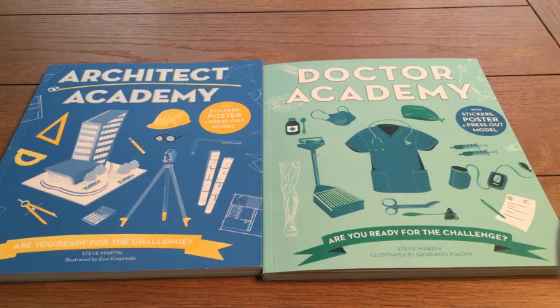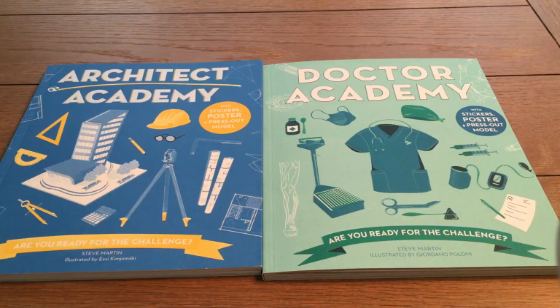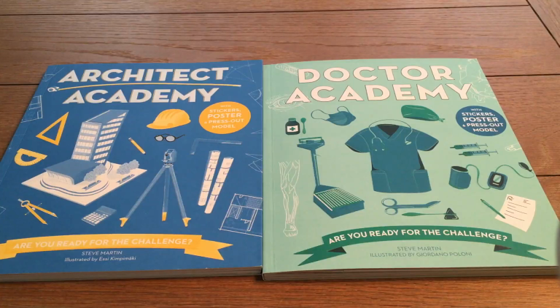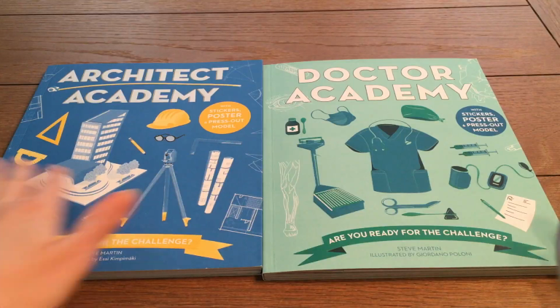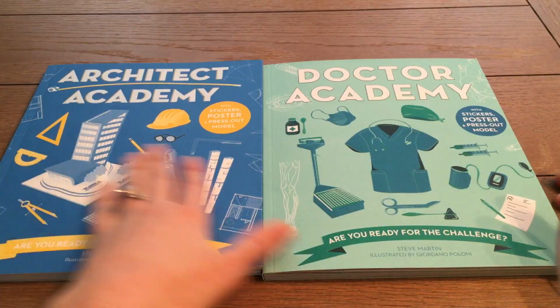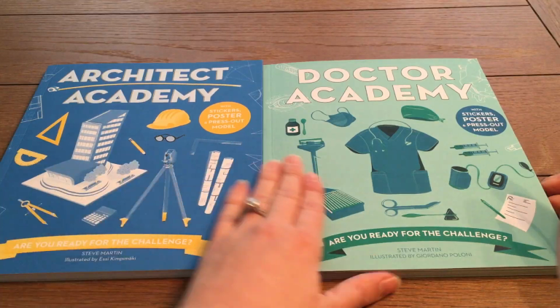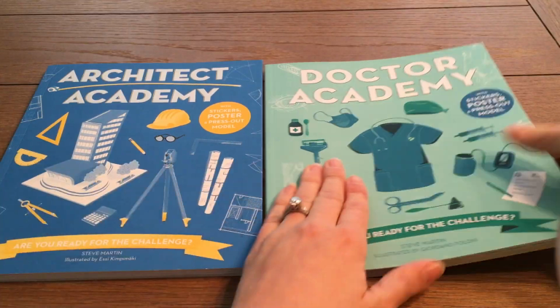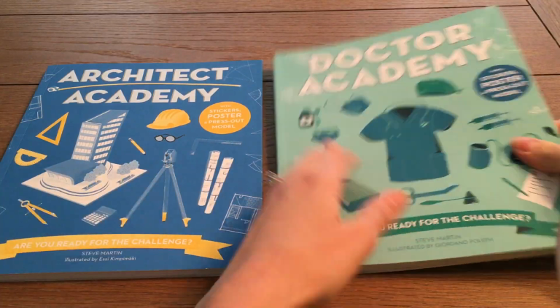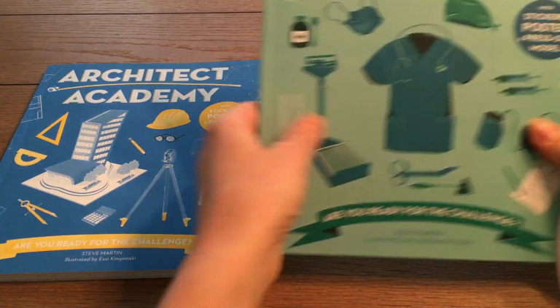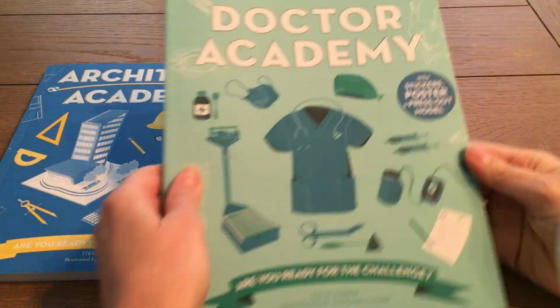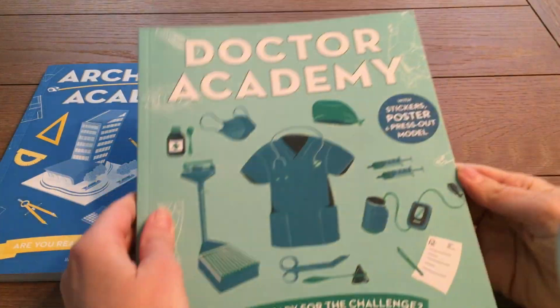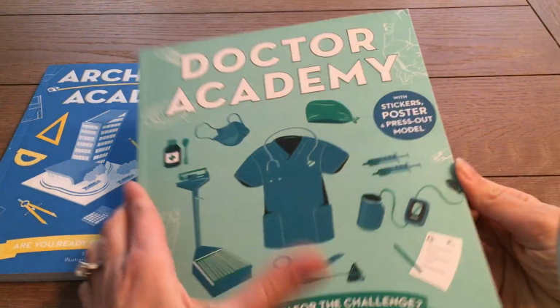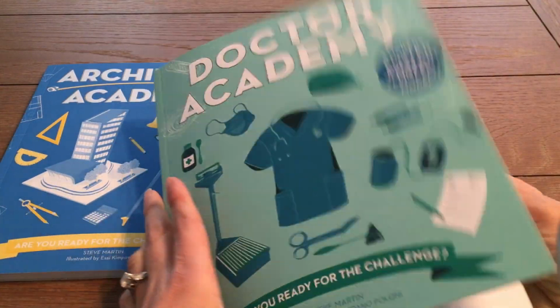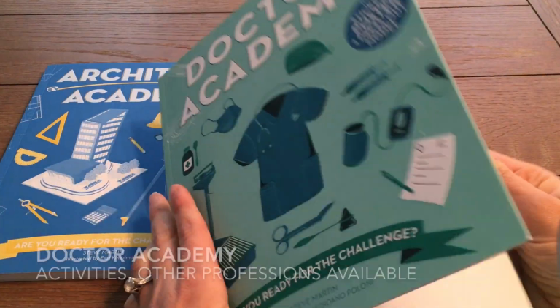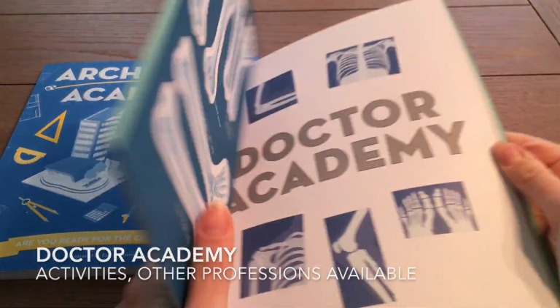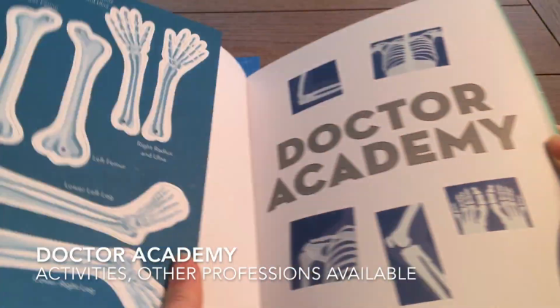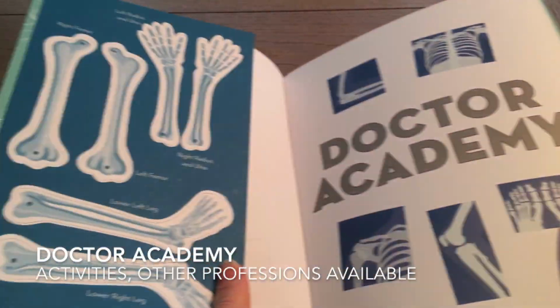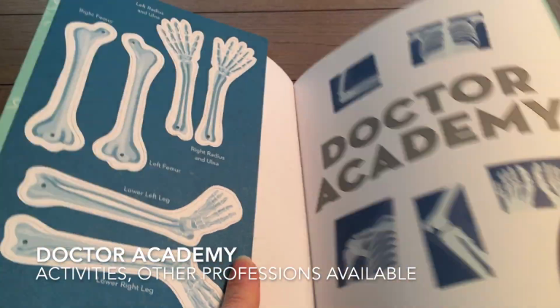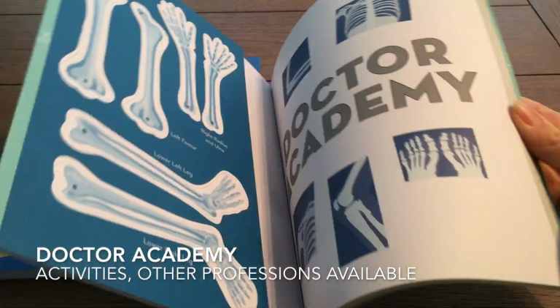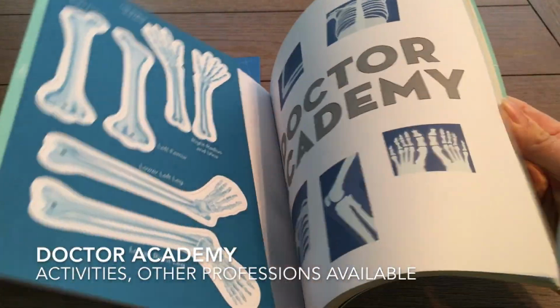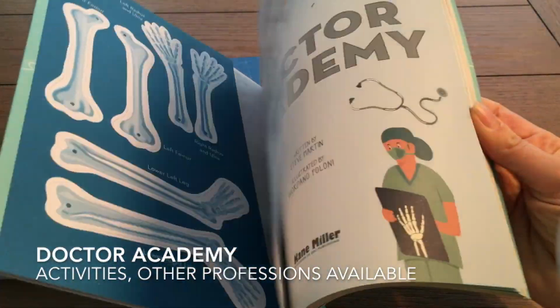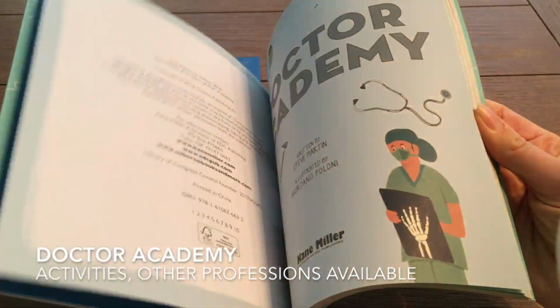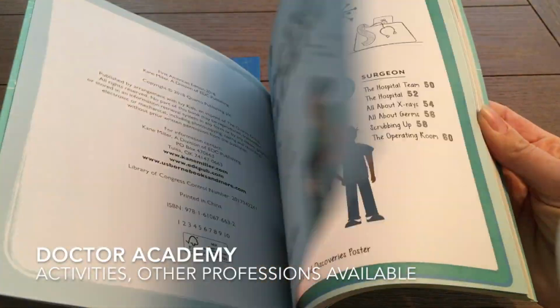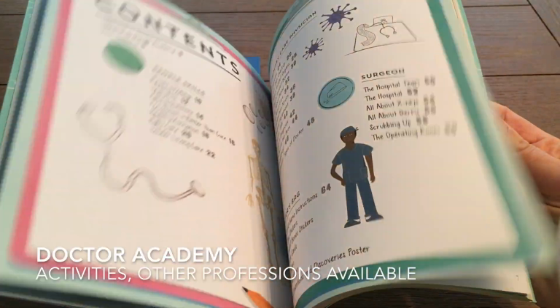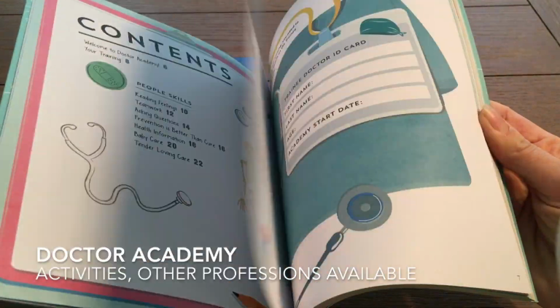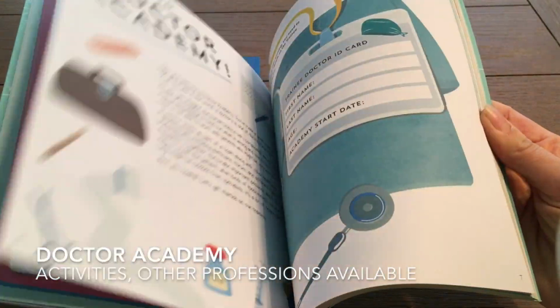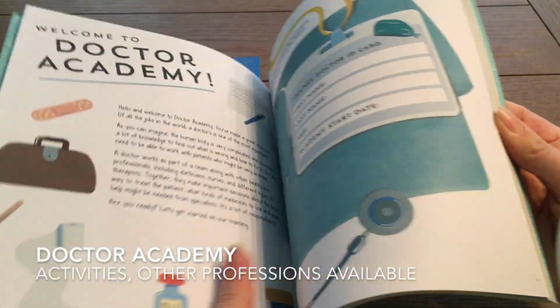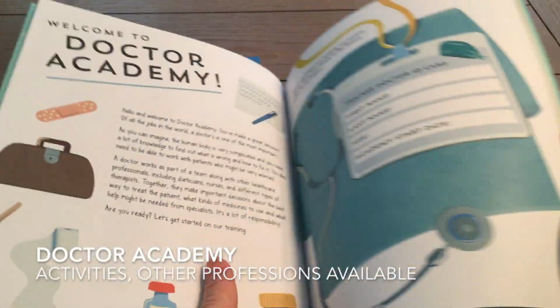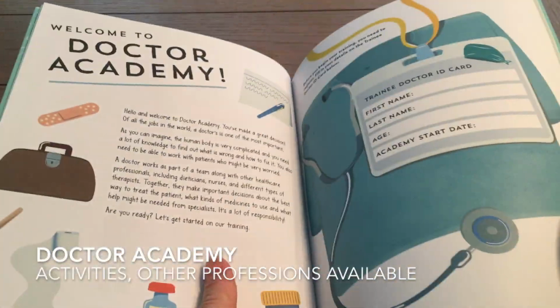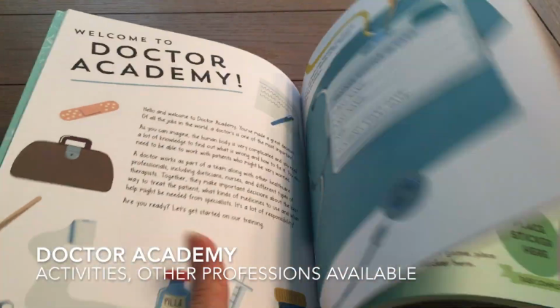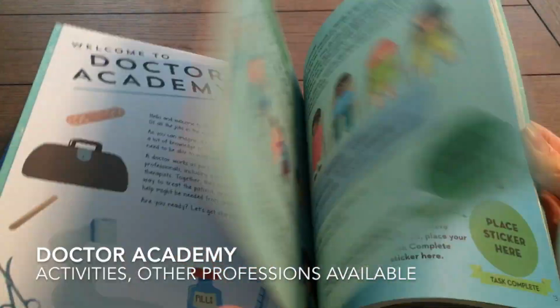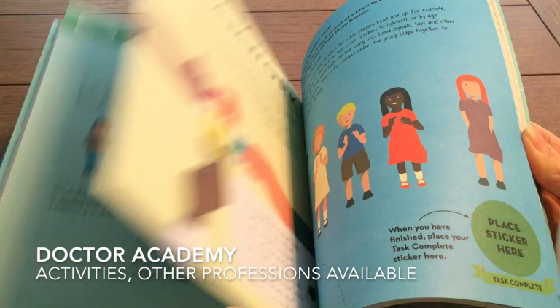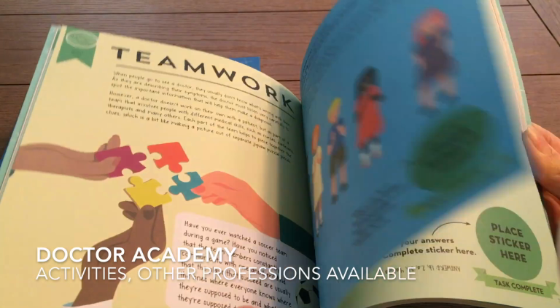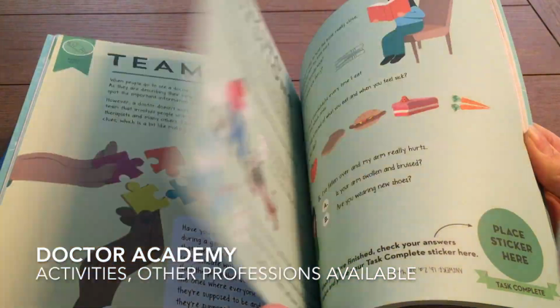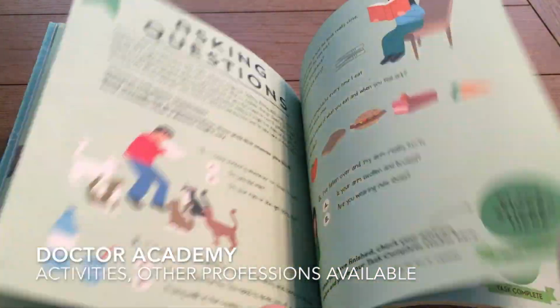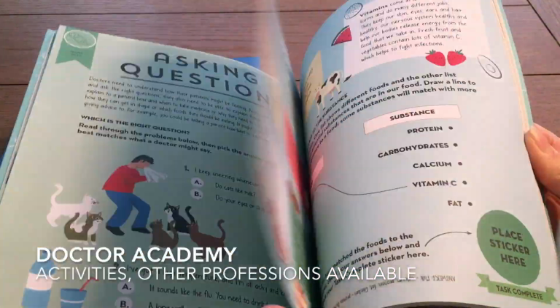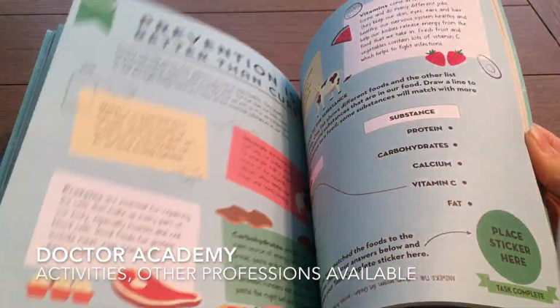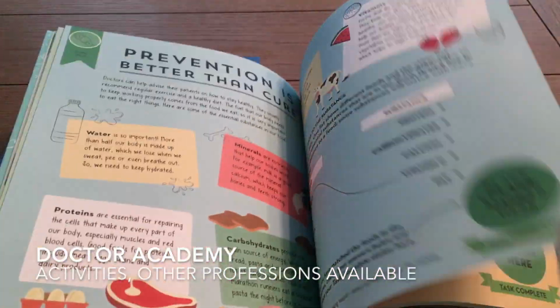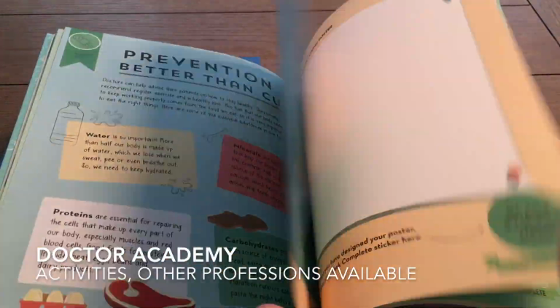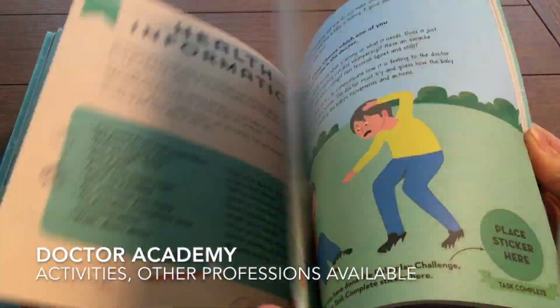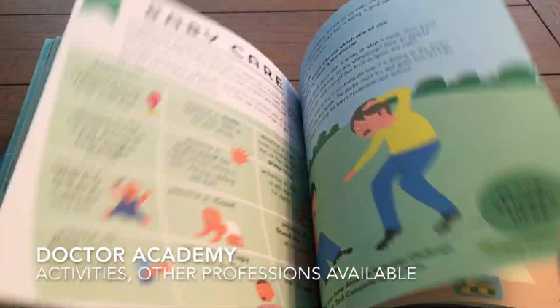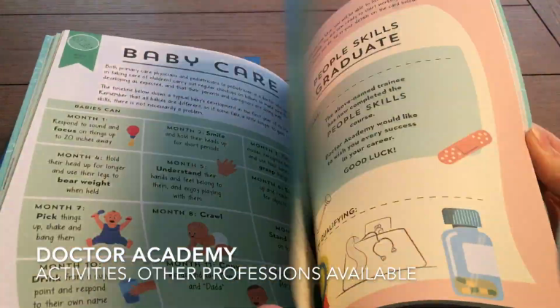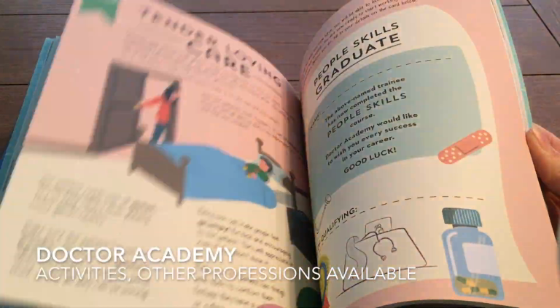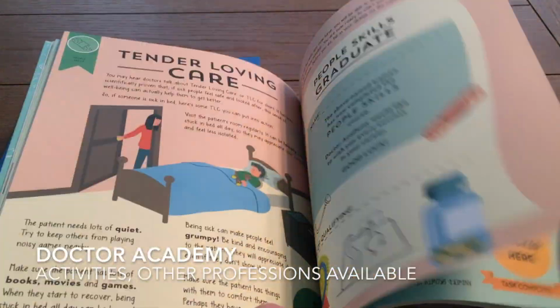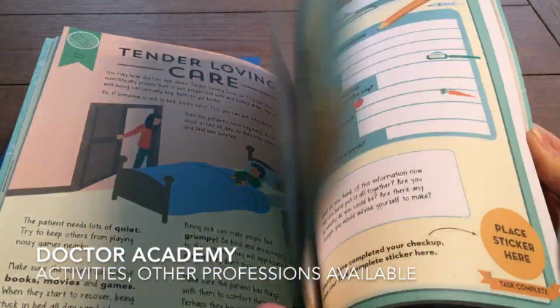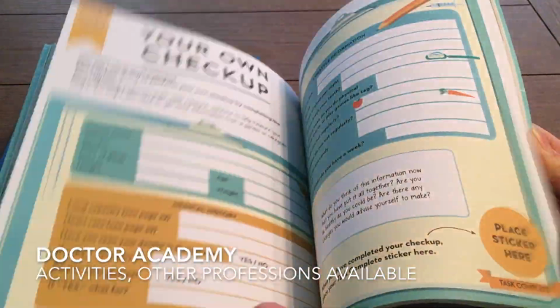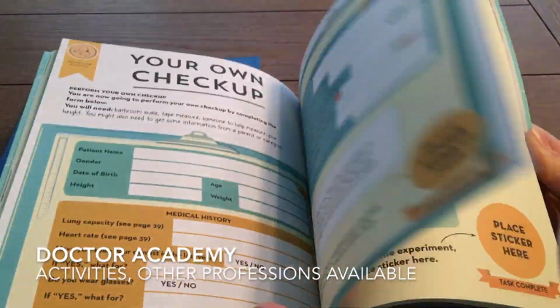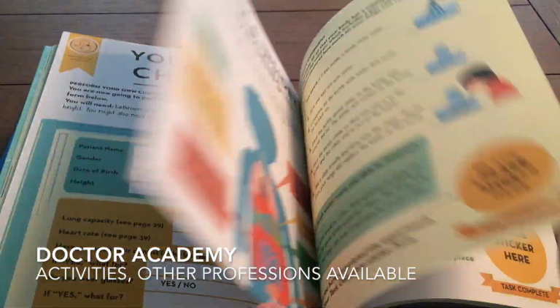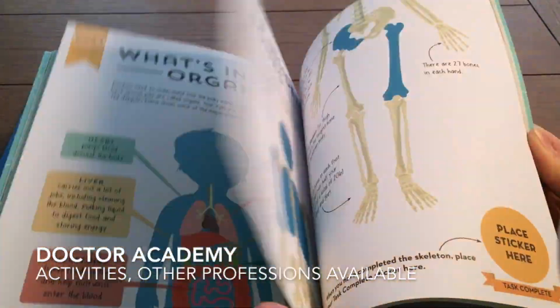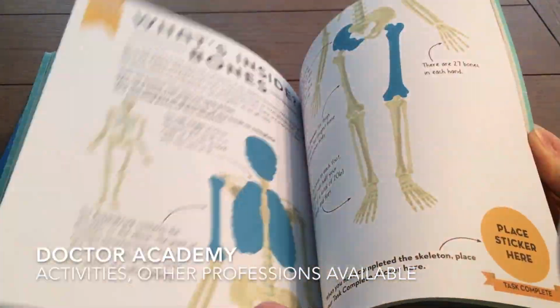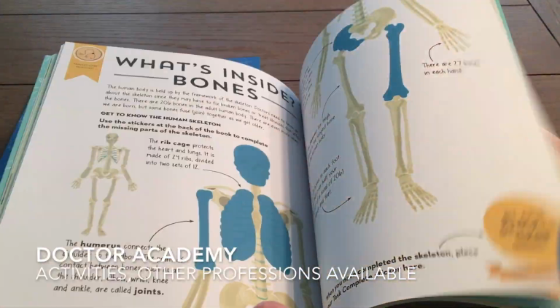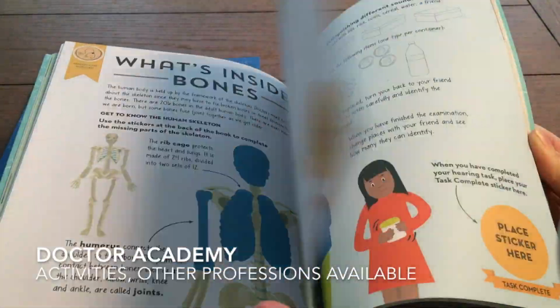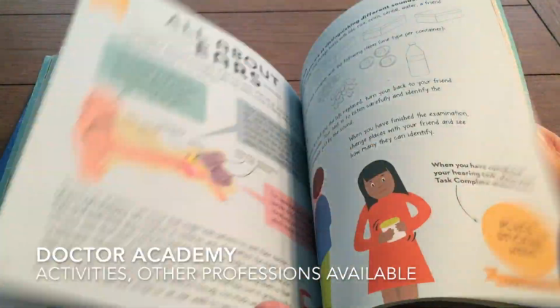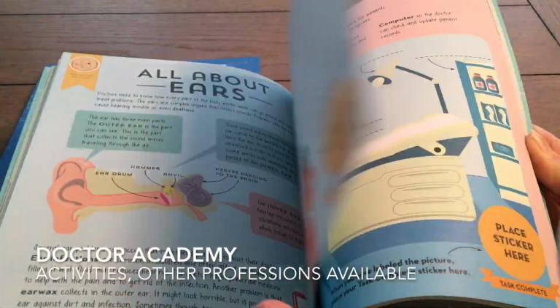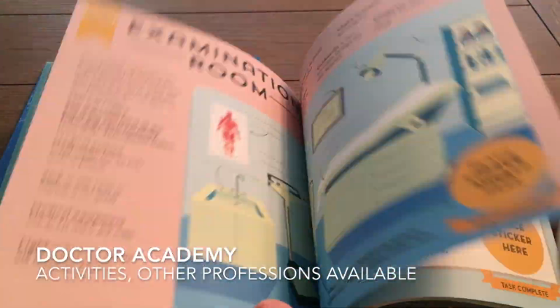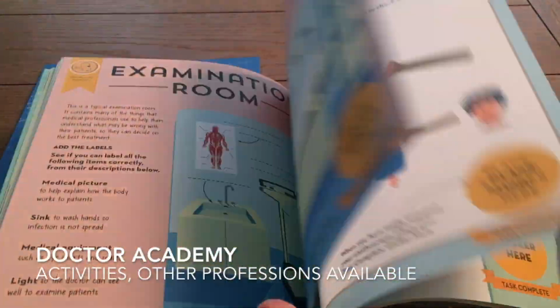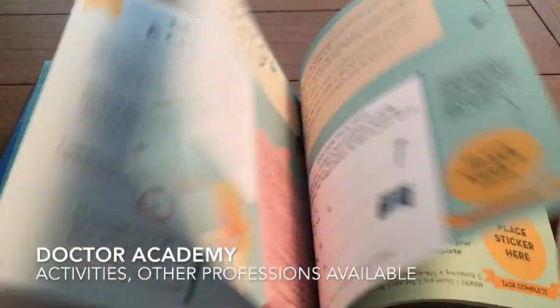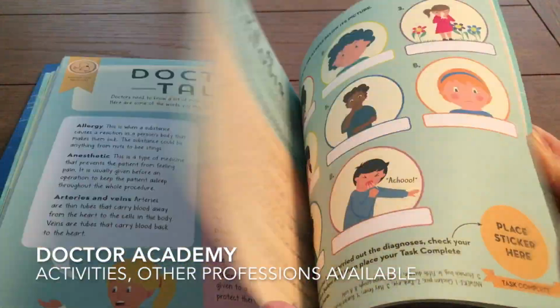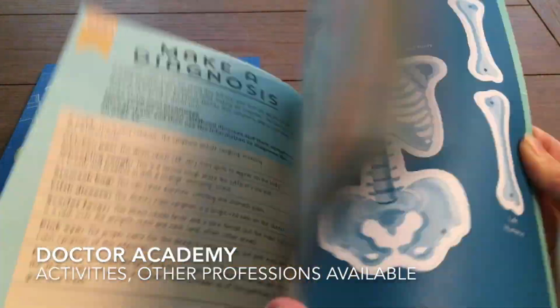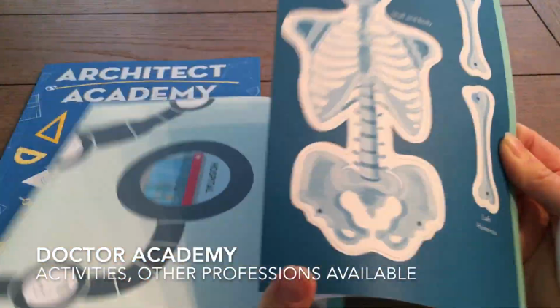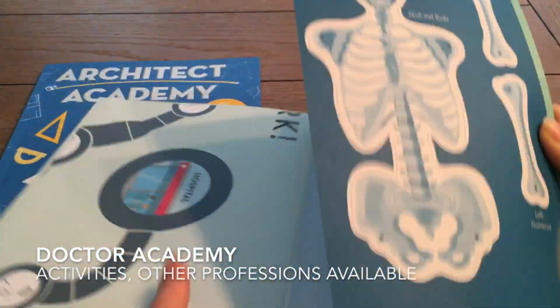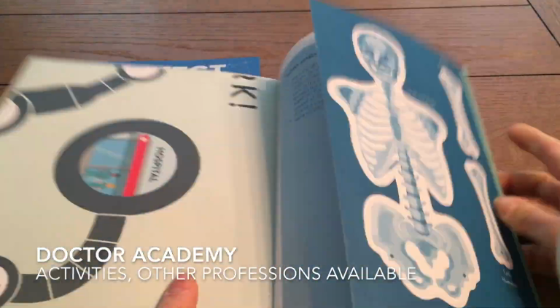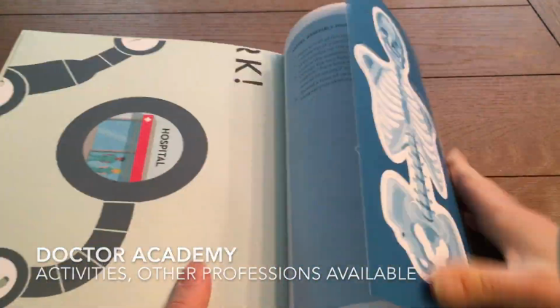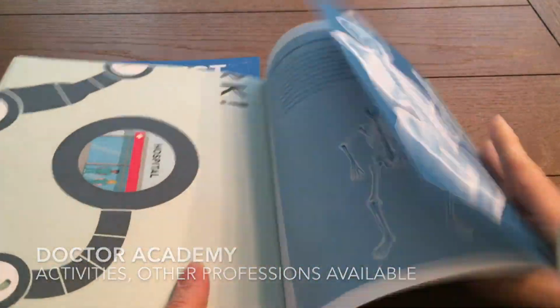Our Academy series explores various professions with hands-on activities and a press-out model in each book.